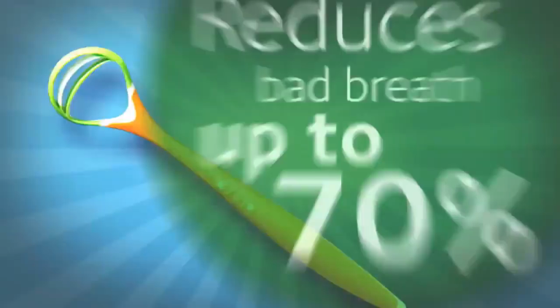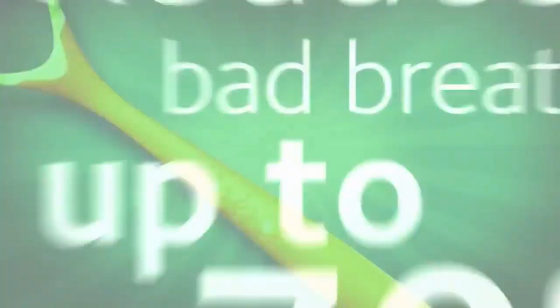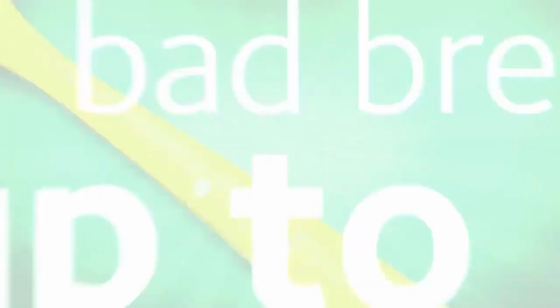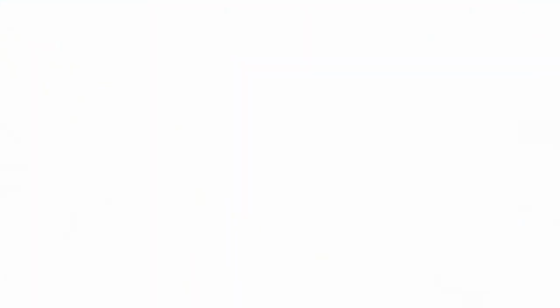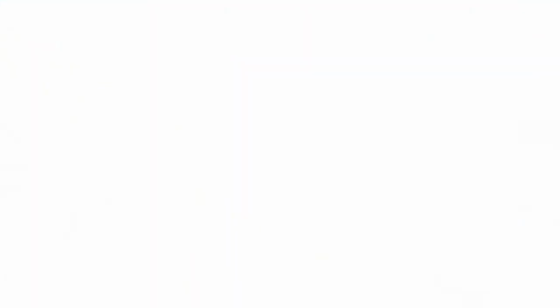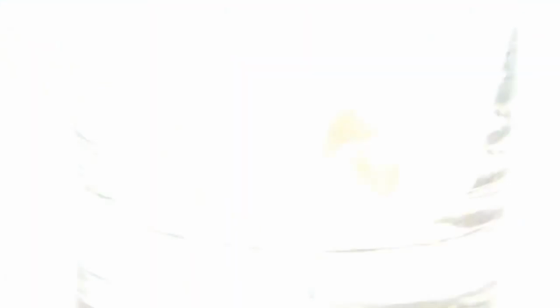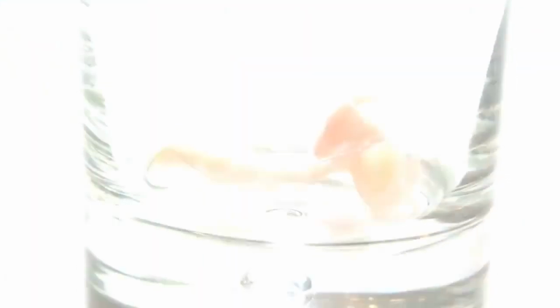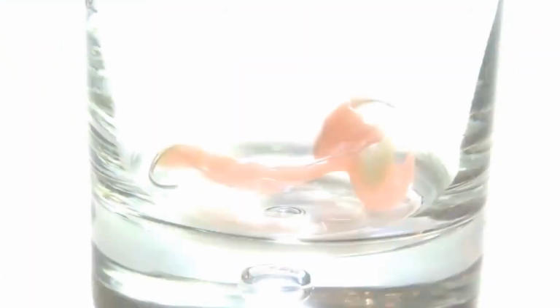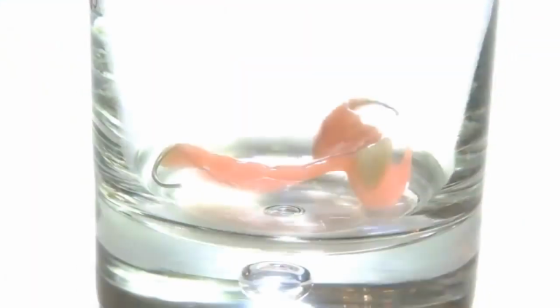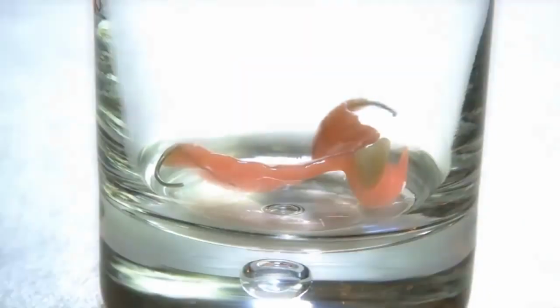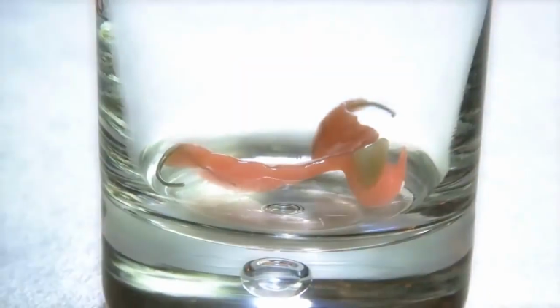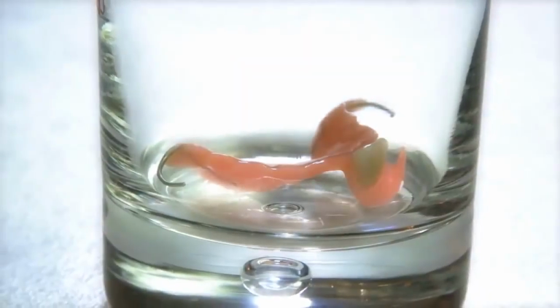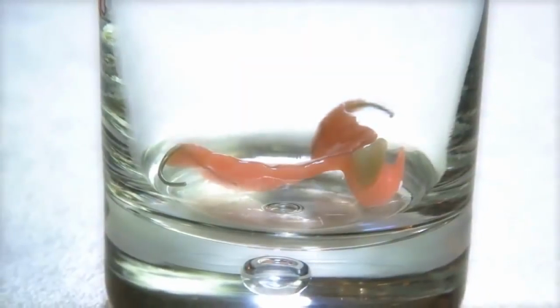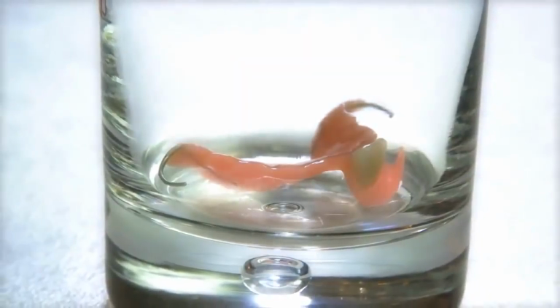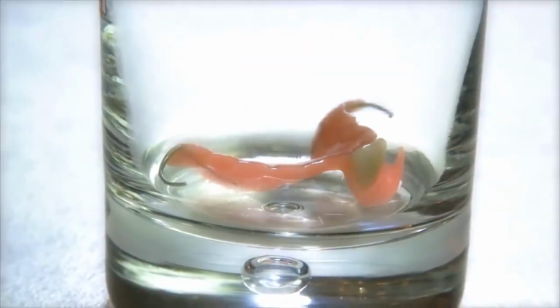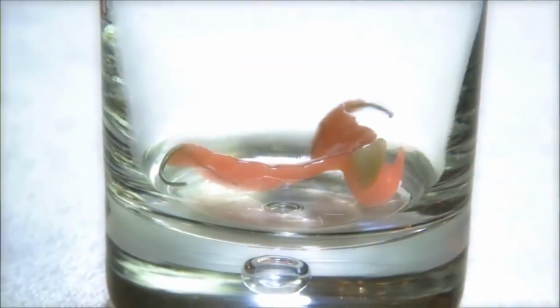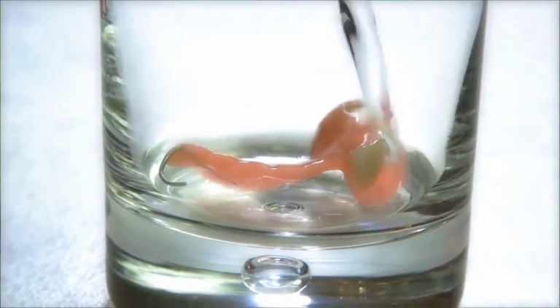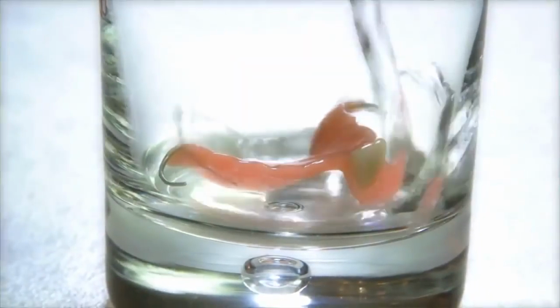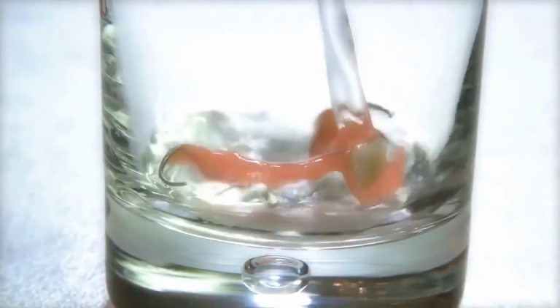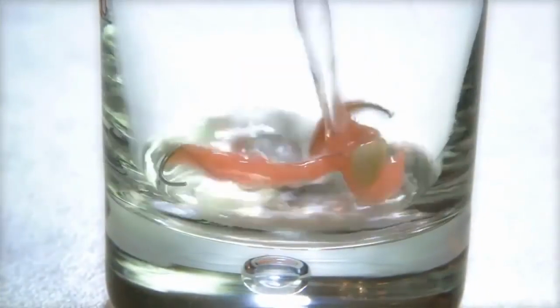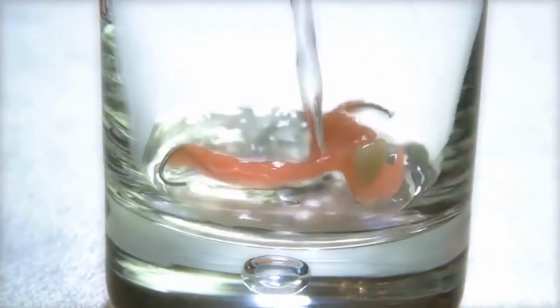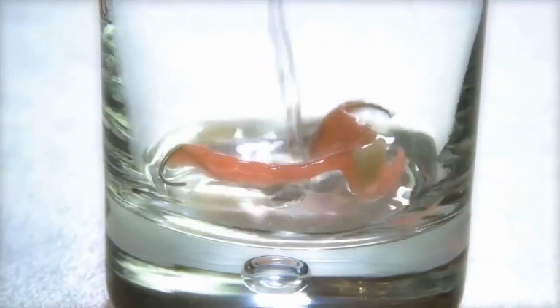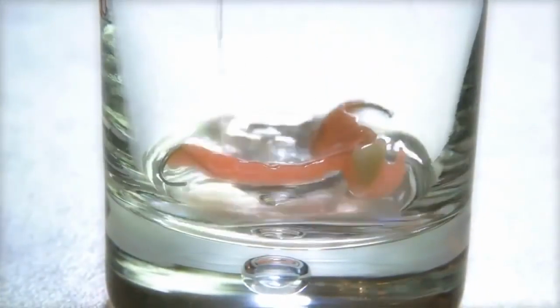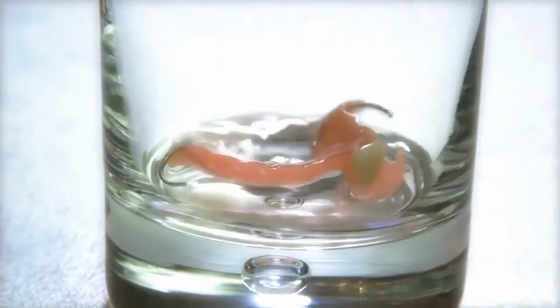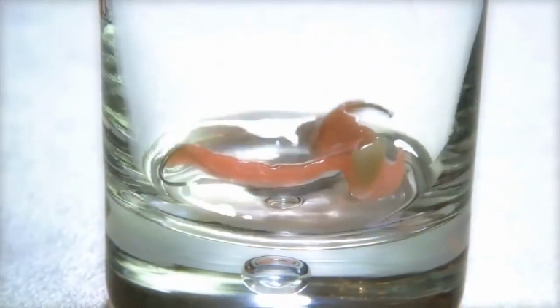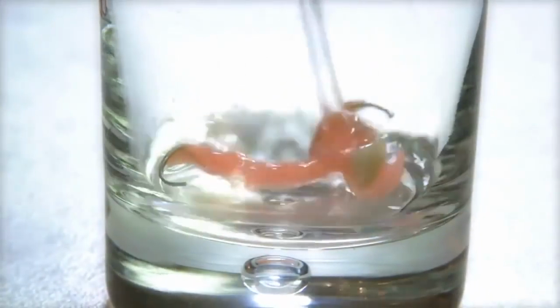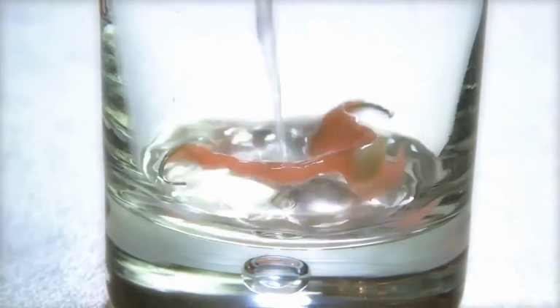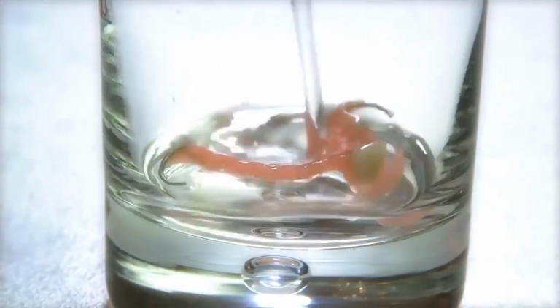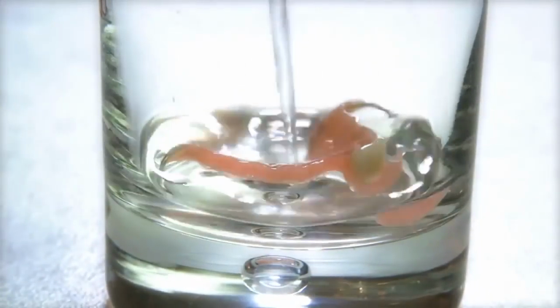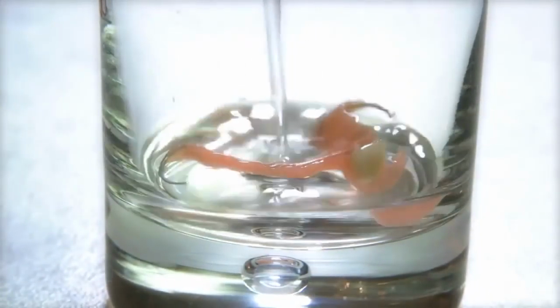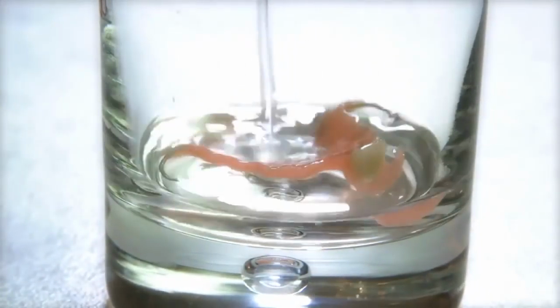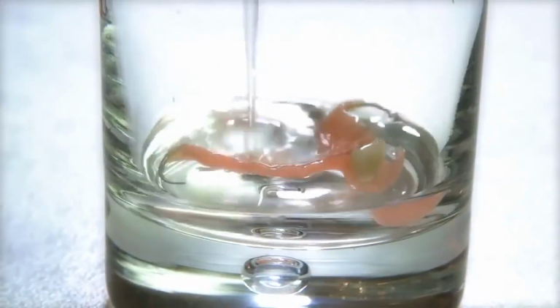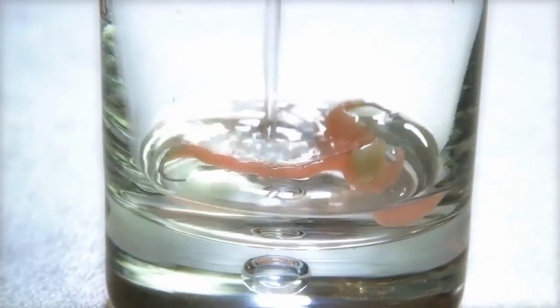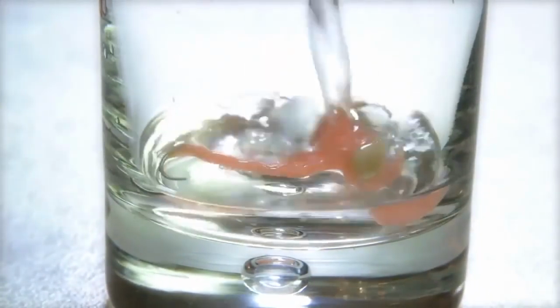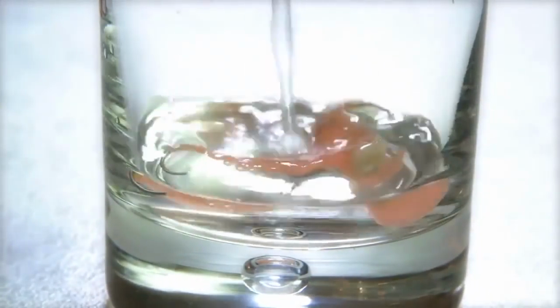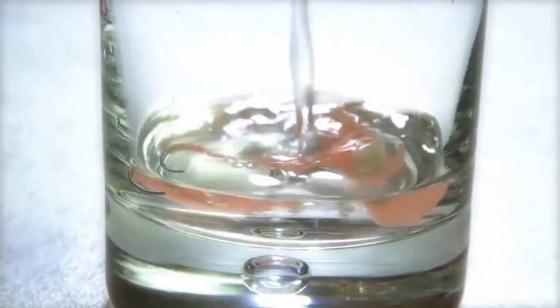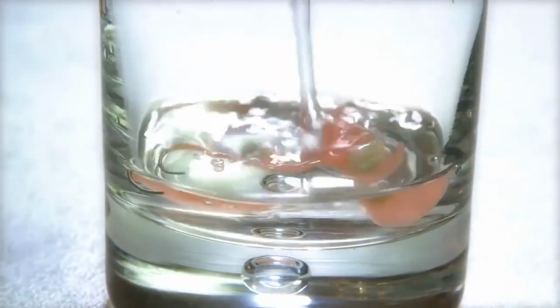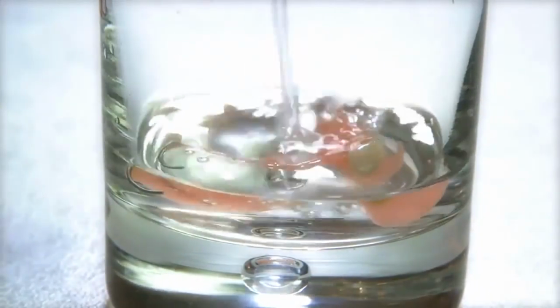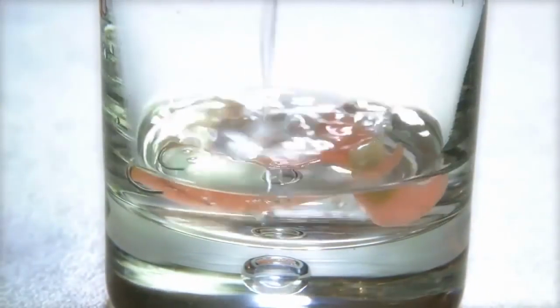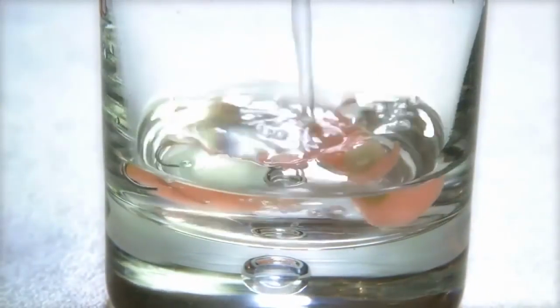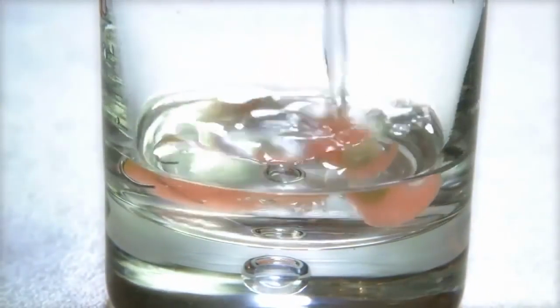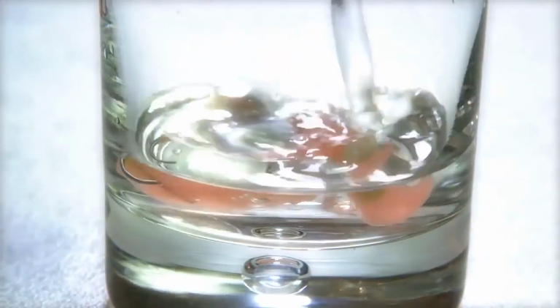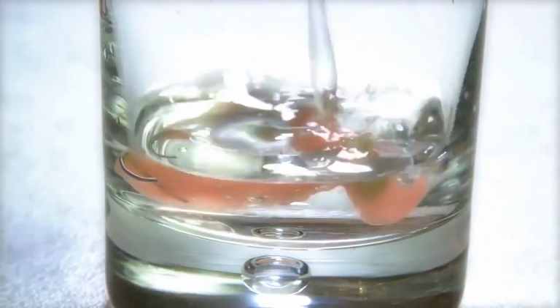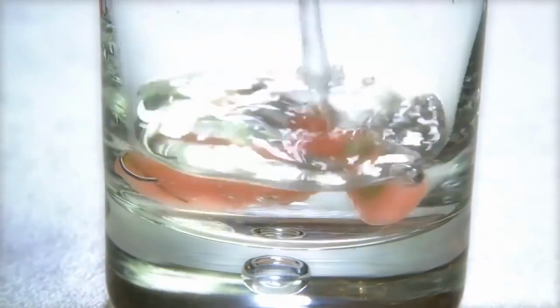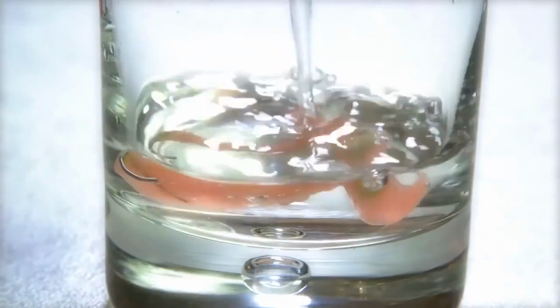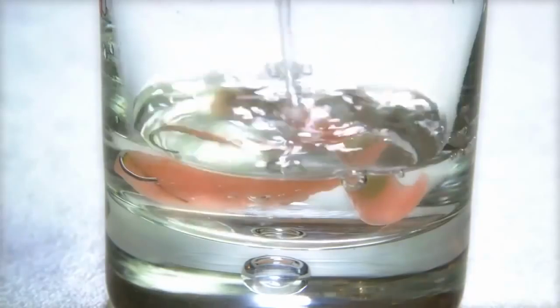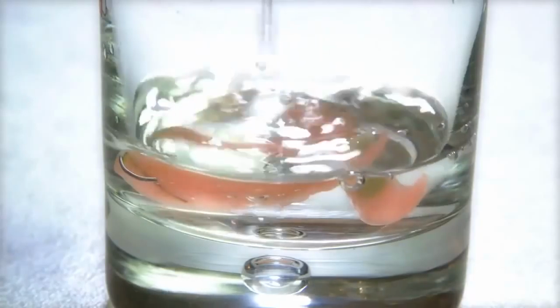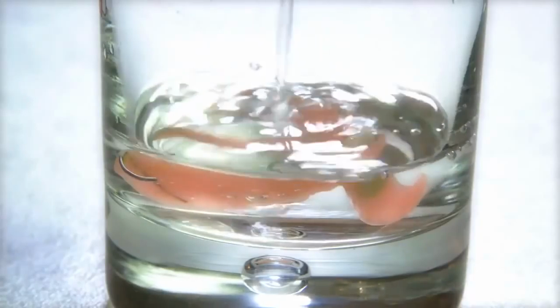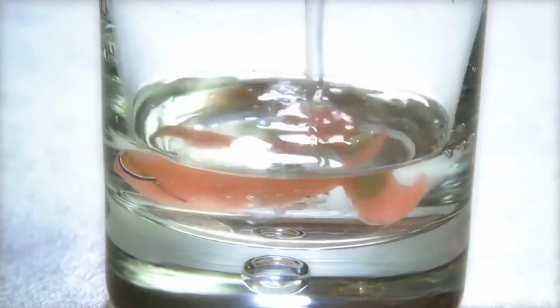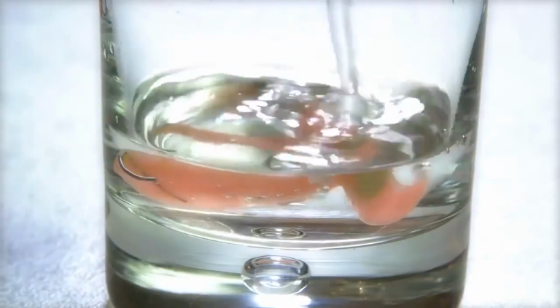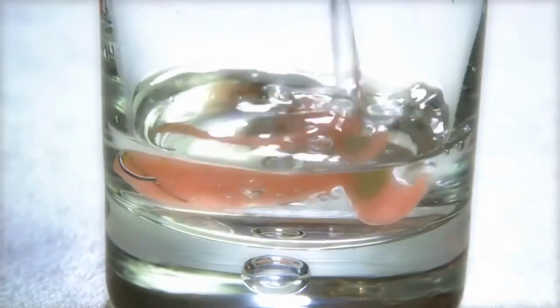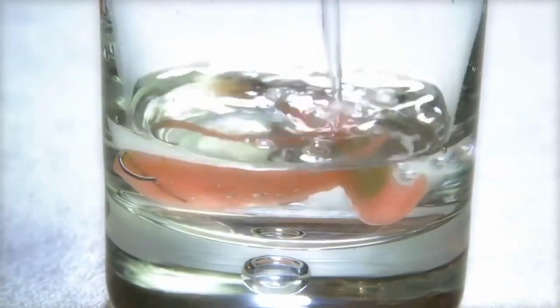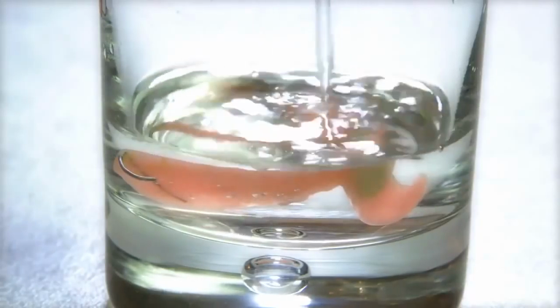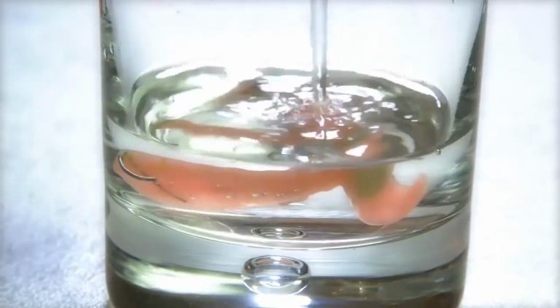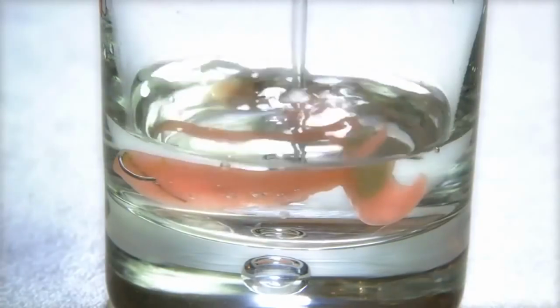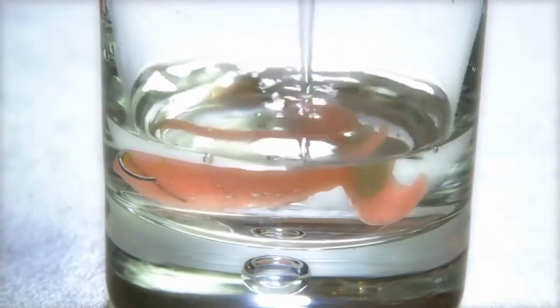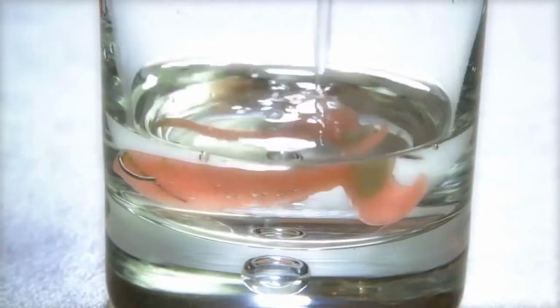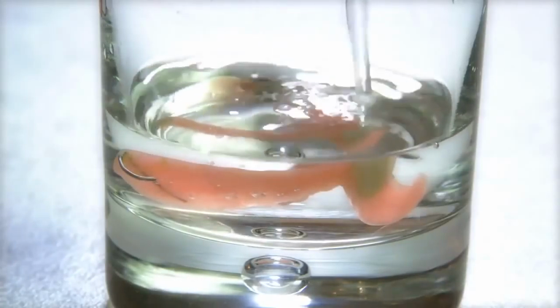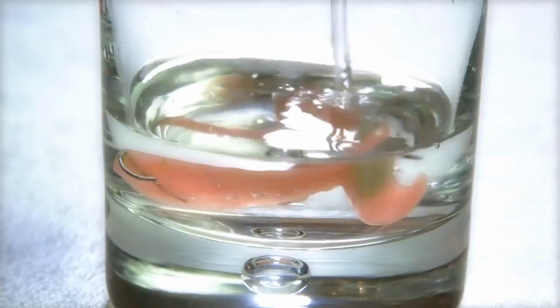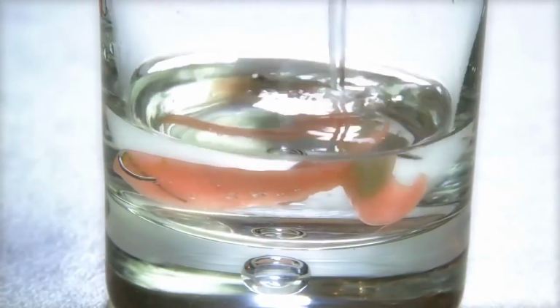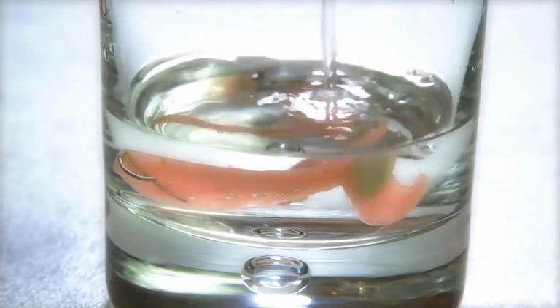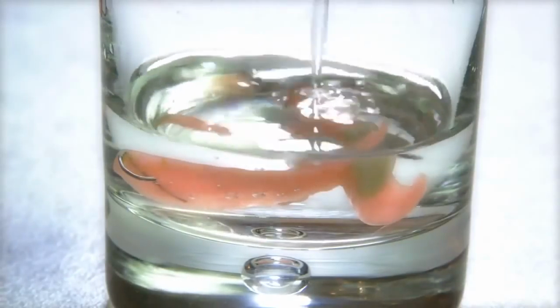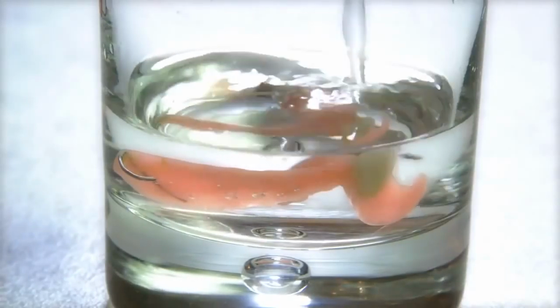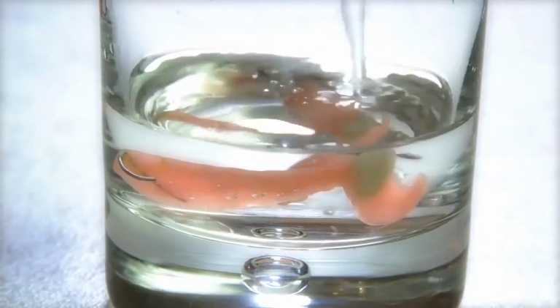If you wear removable dentures, take them out at night and be sure to clean them thoroughly before using them again the next morning.